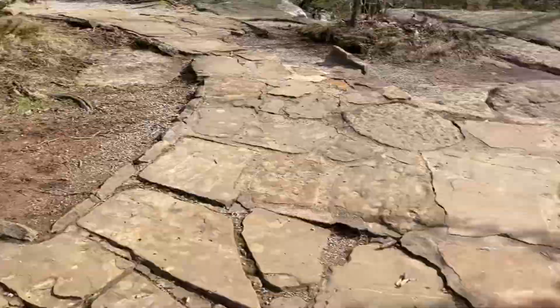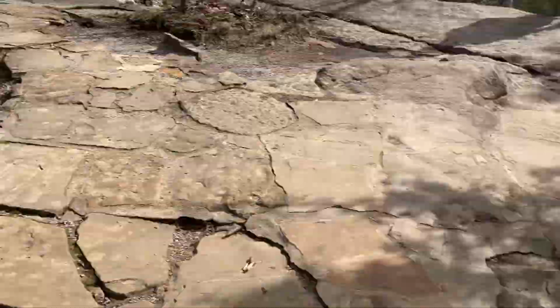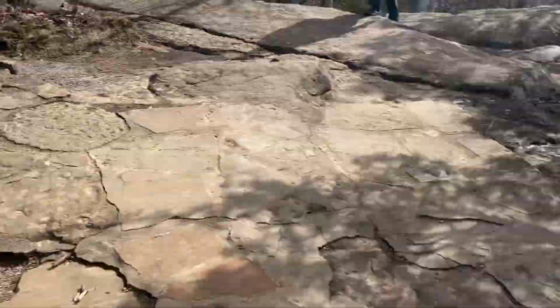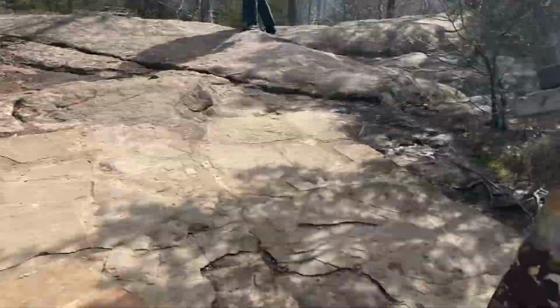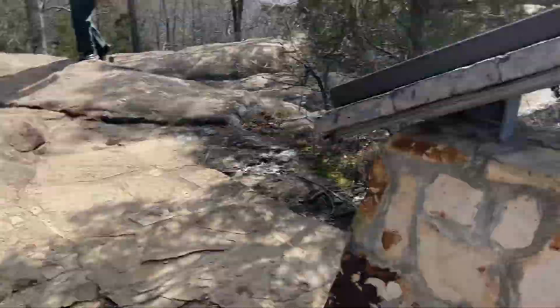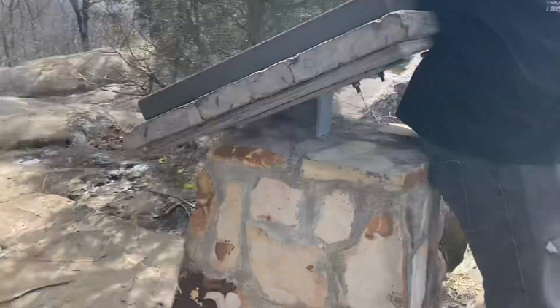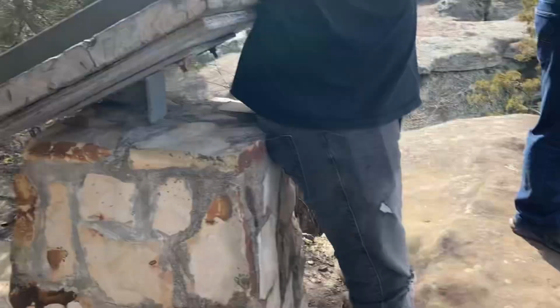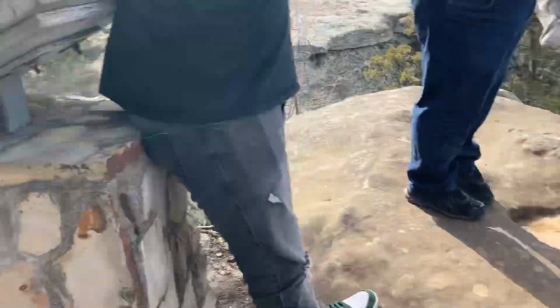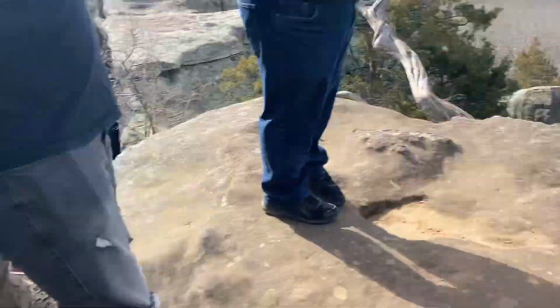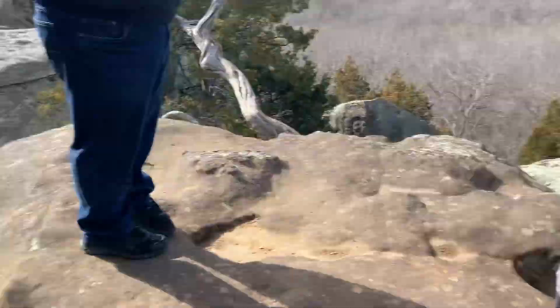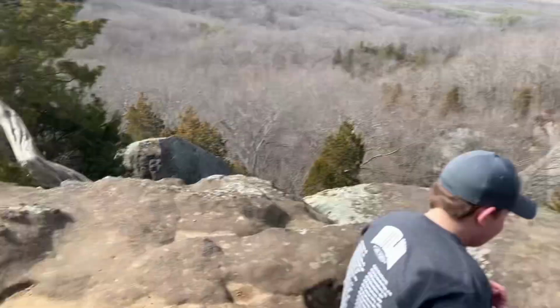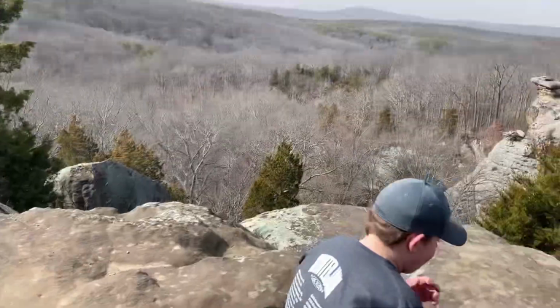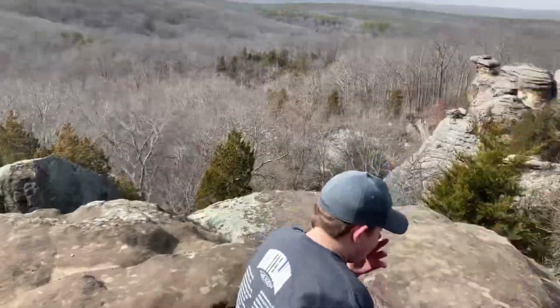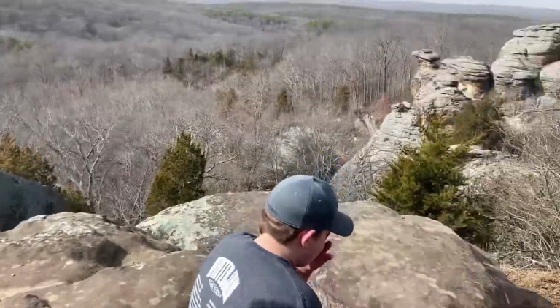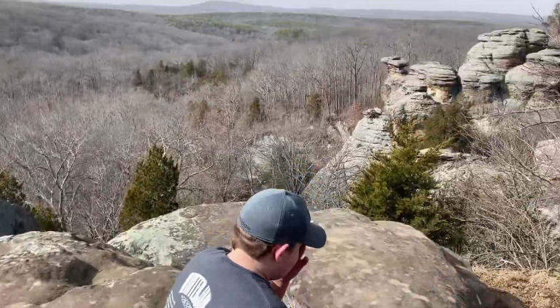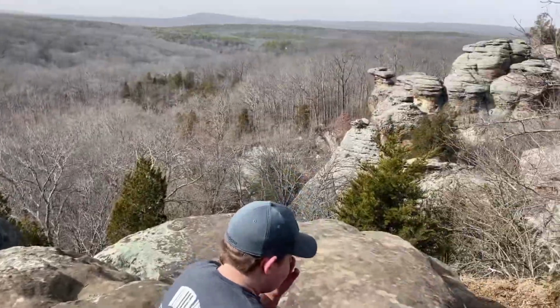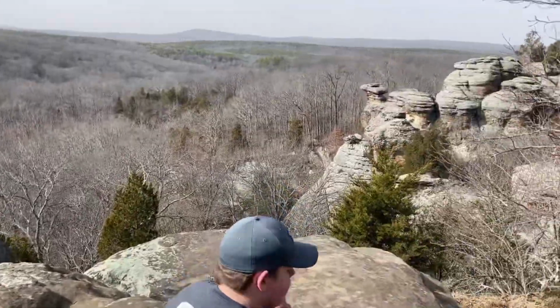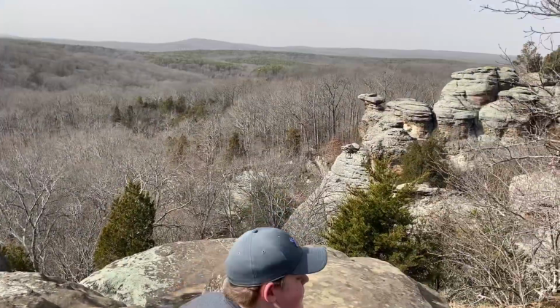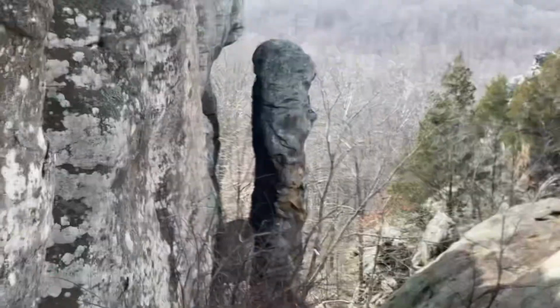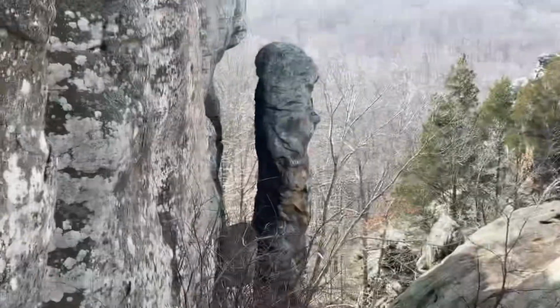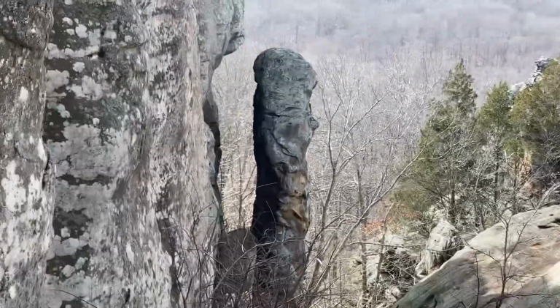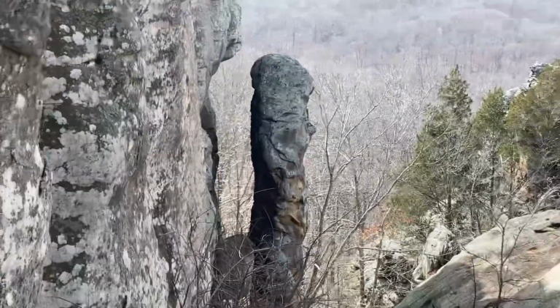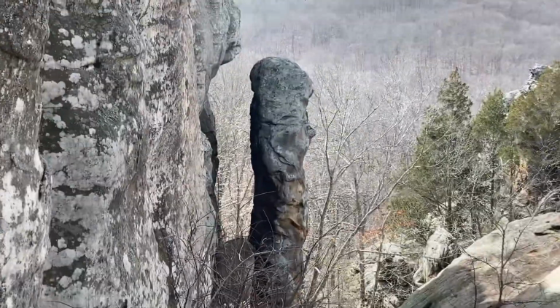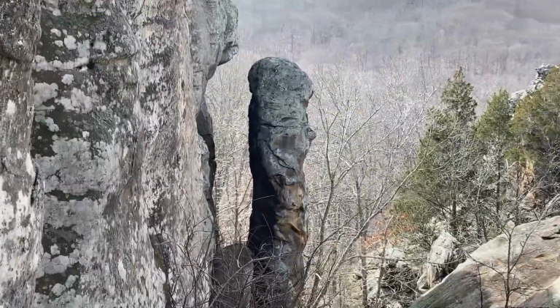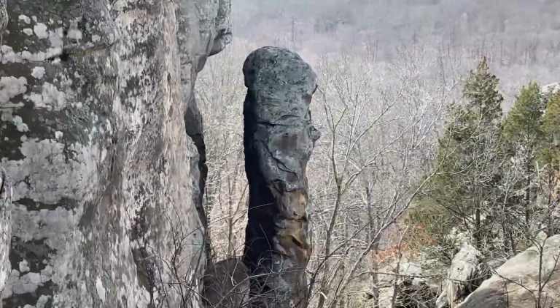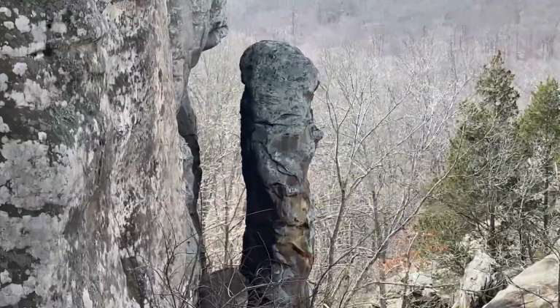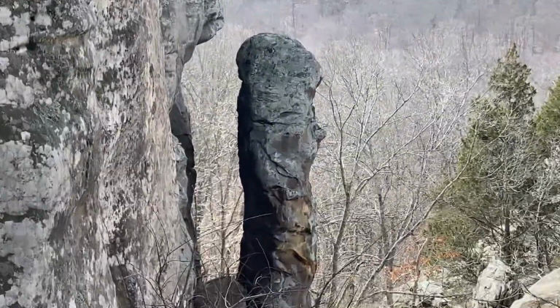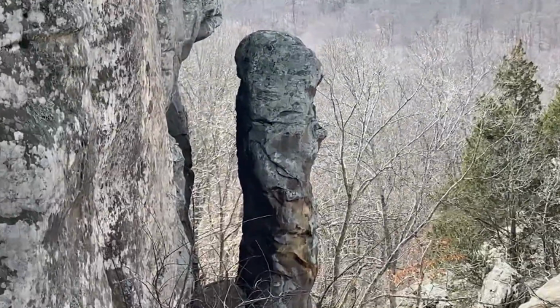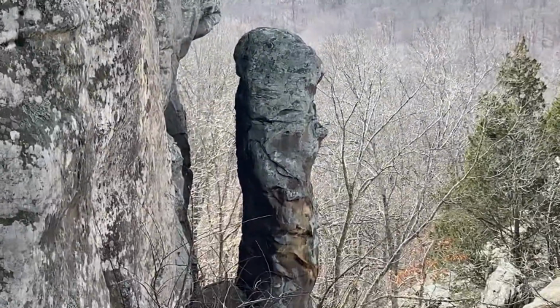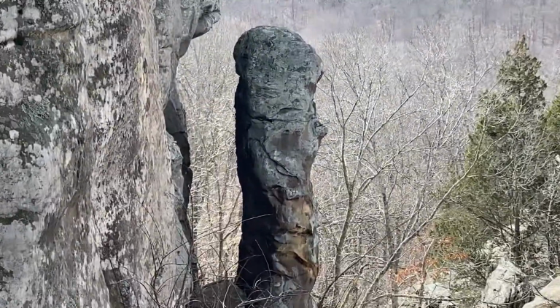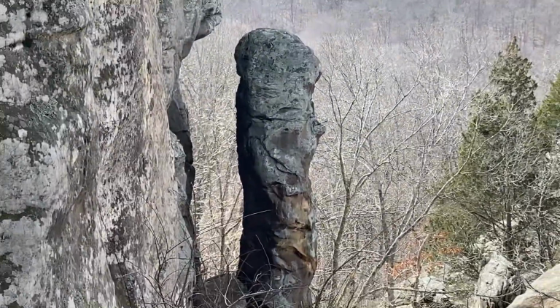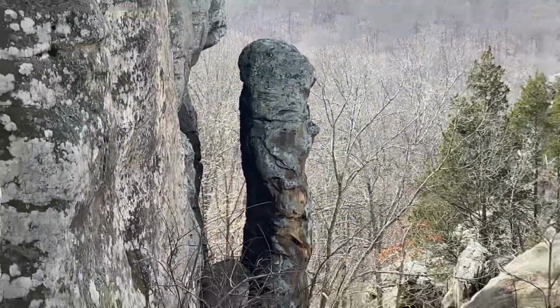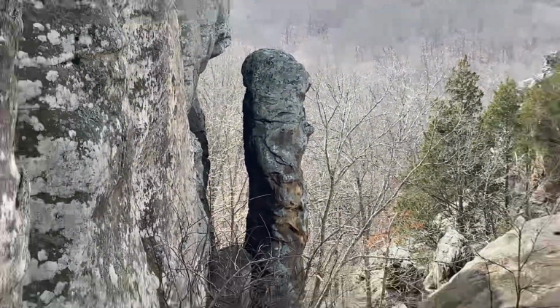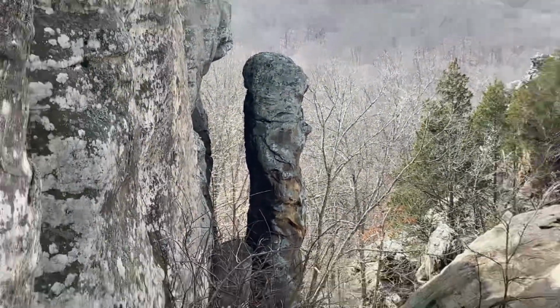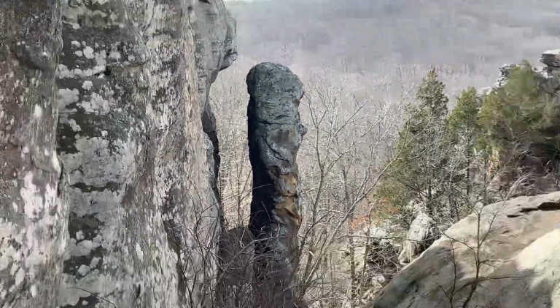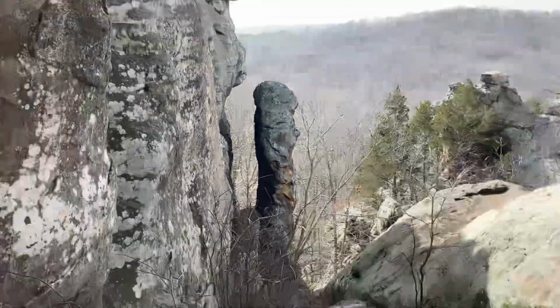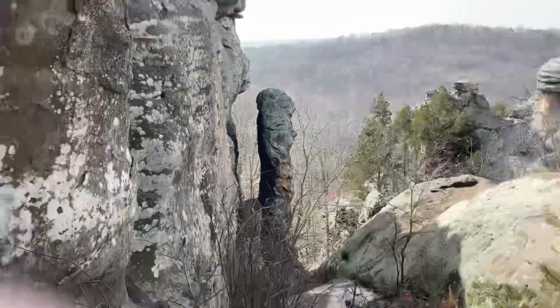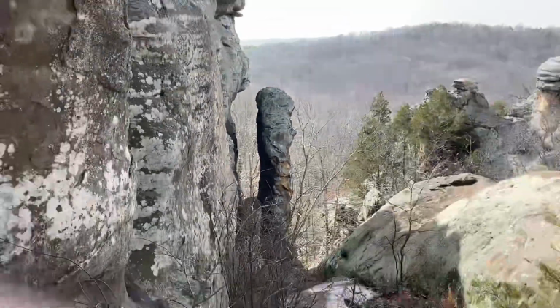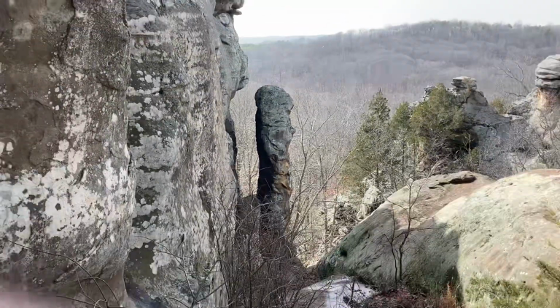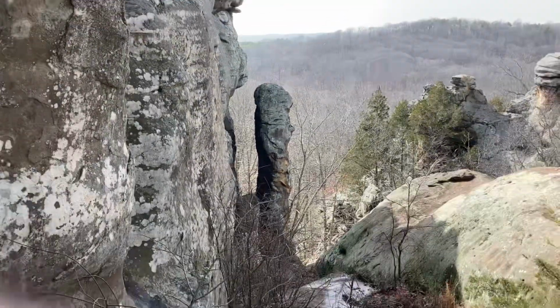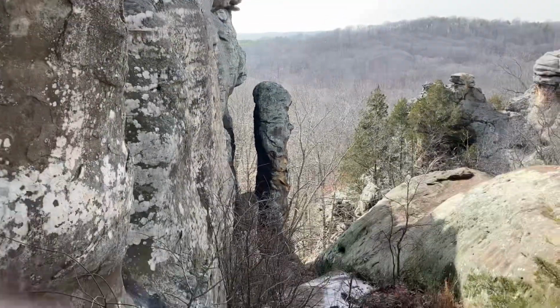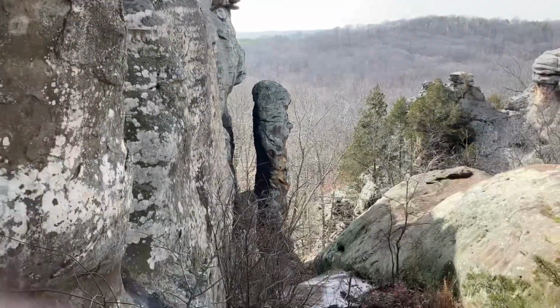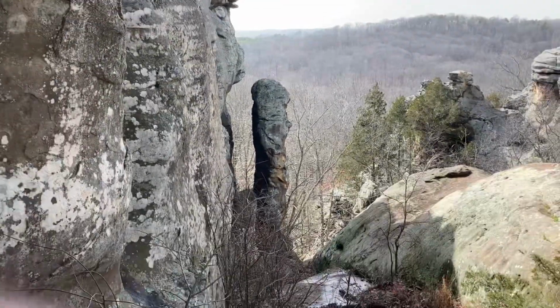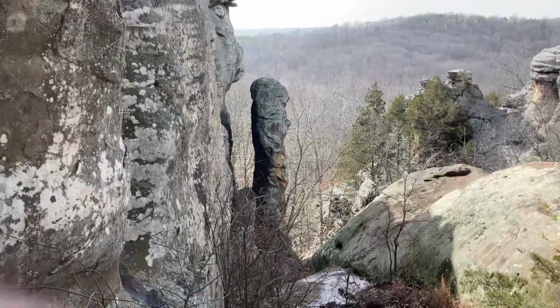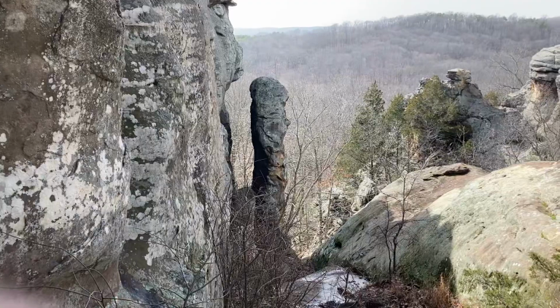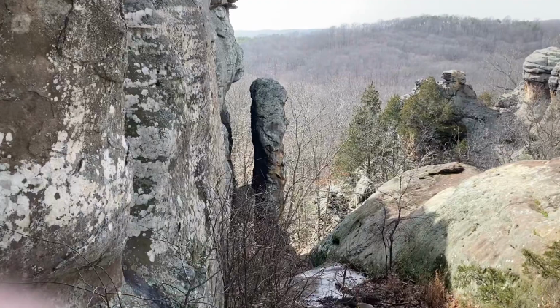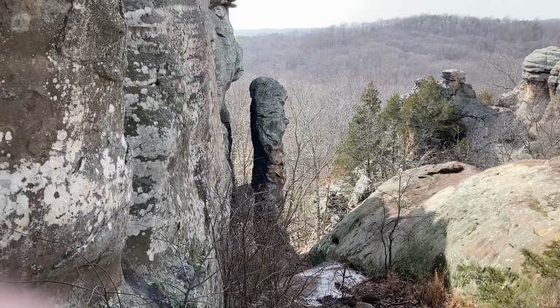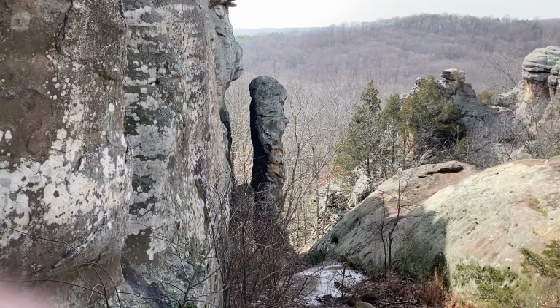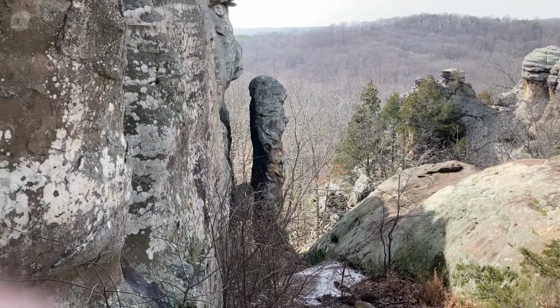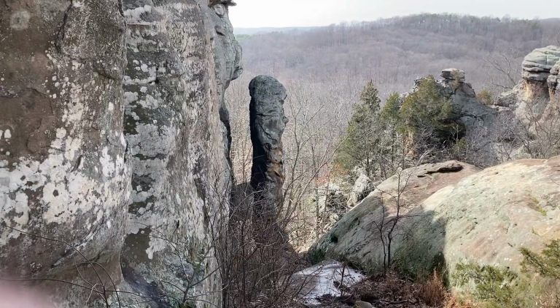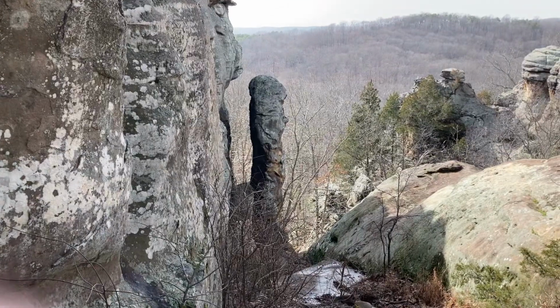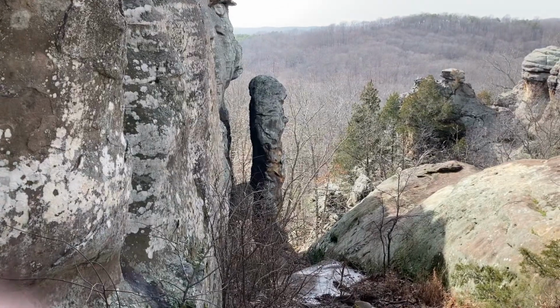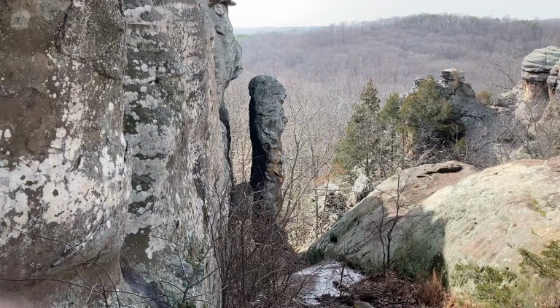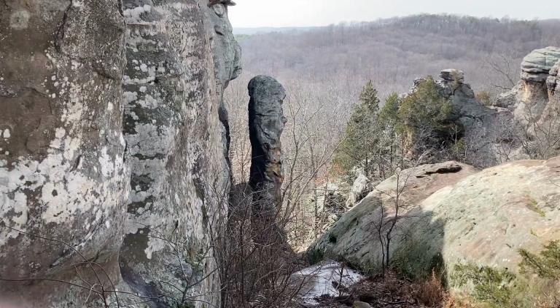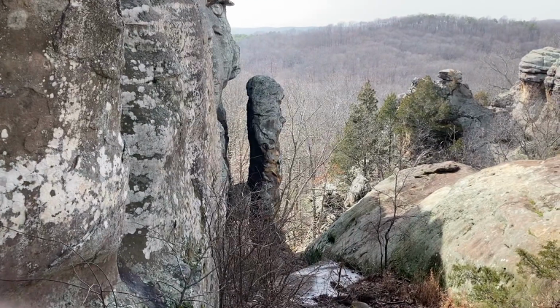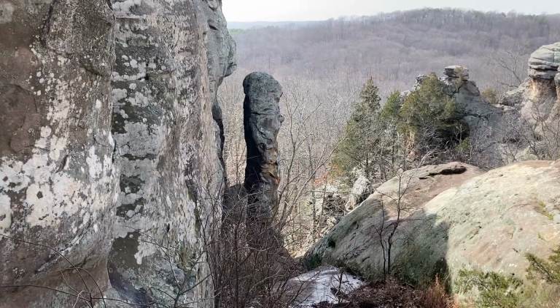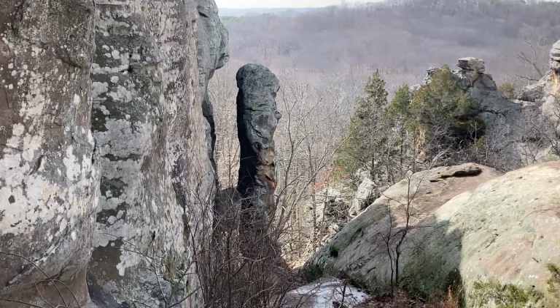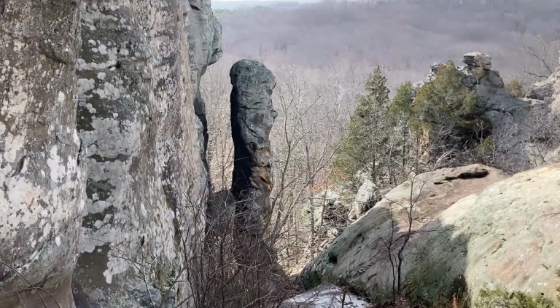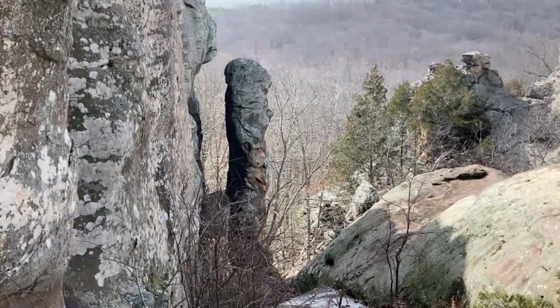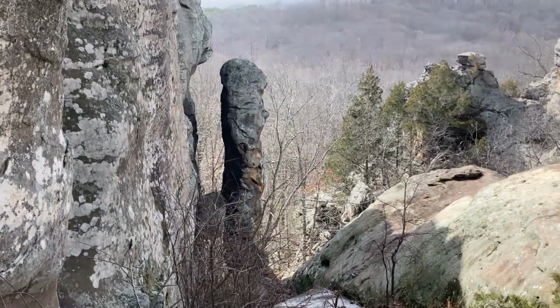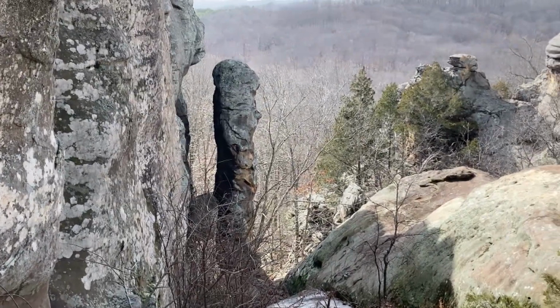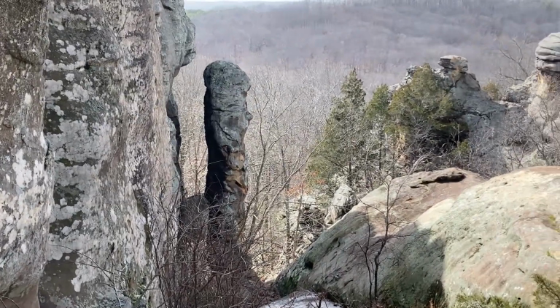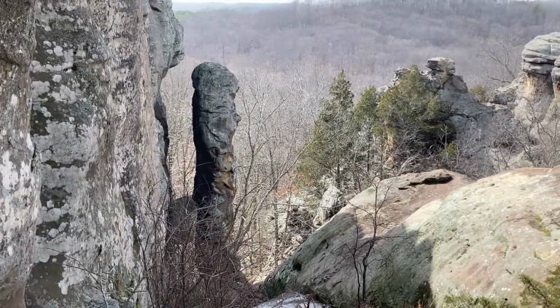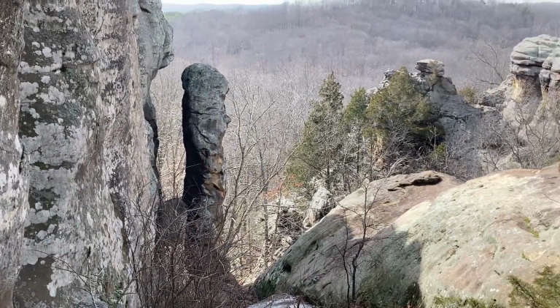It looks like it would rock. It's so pretty out here. One time there was a guy that went on top of that and they couldn't get down.